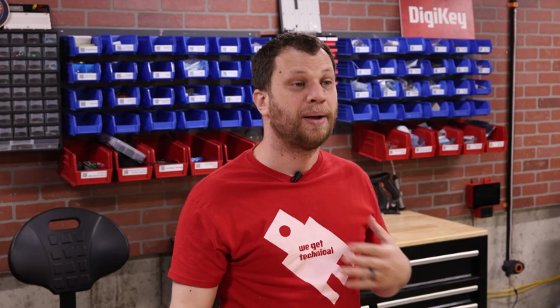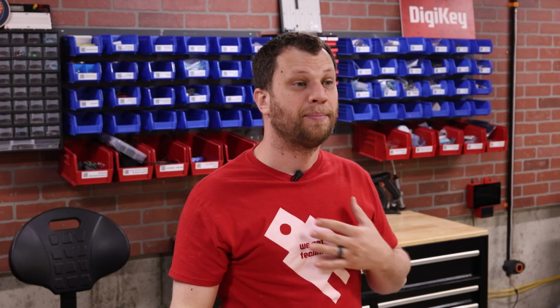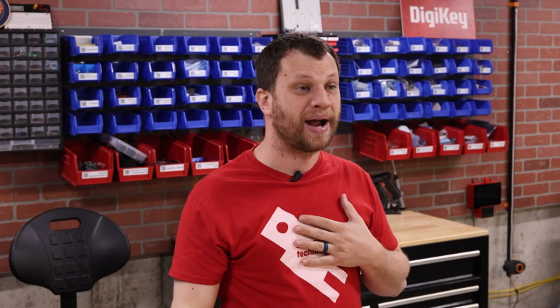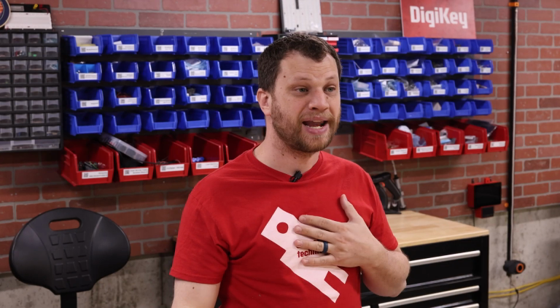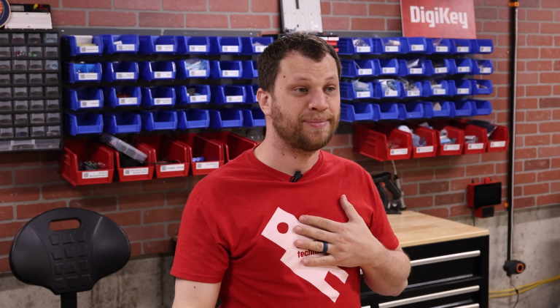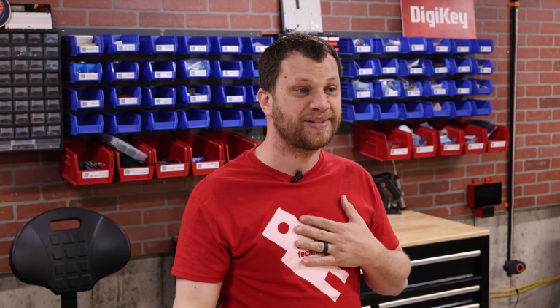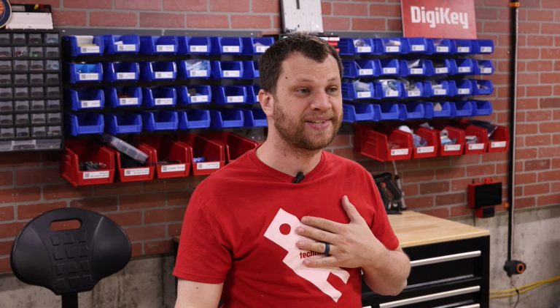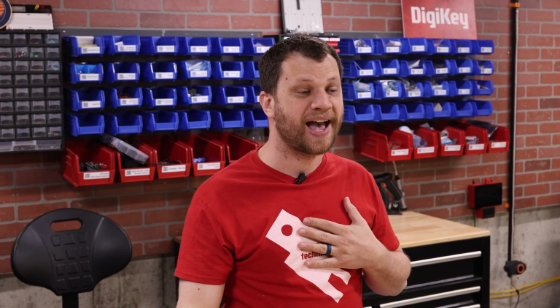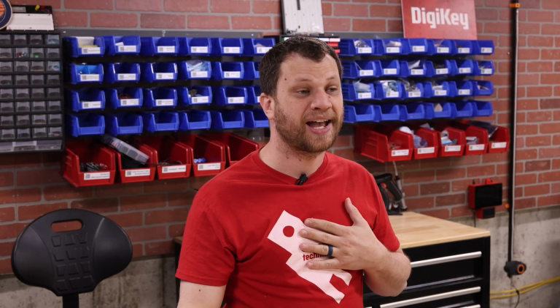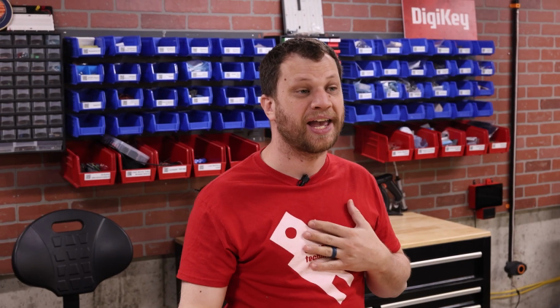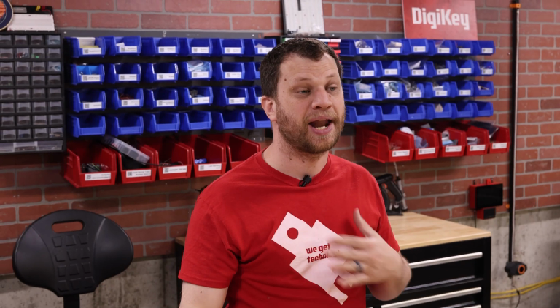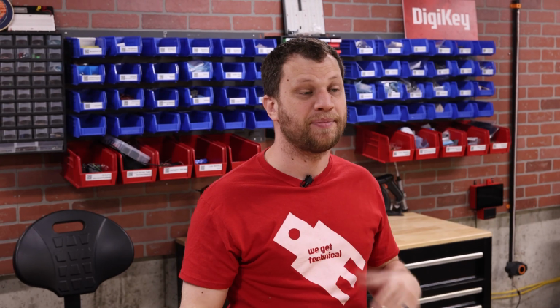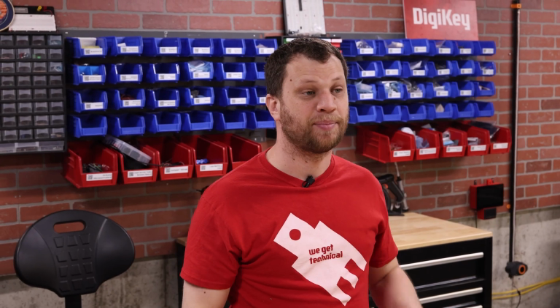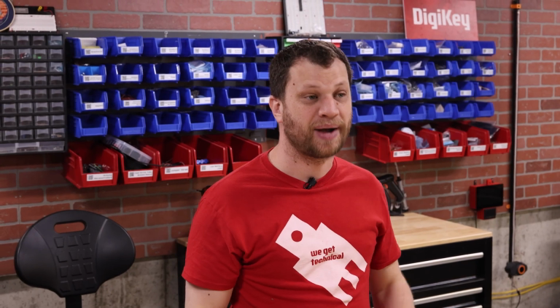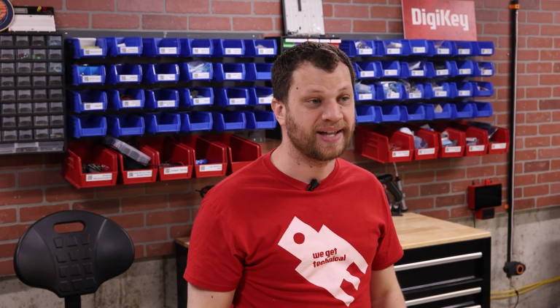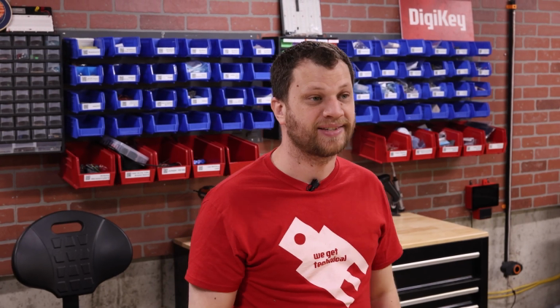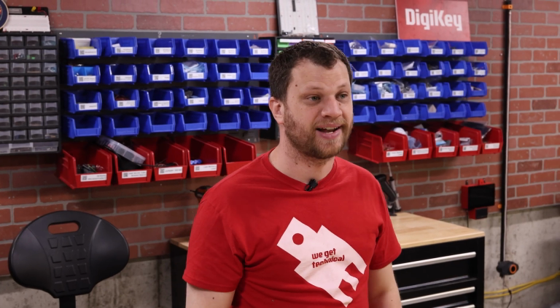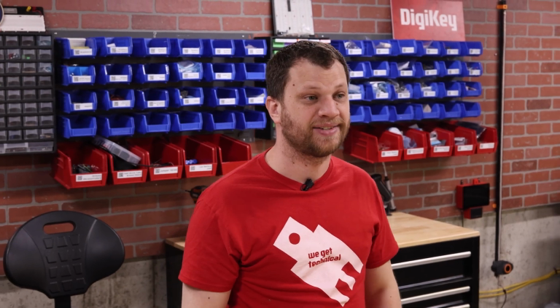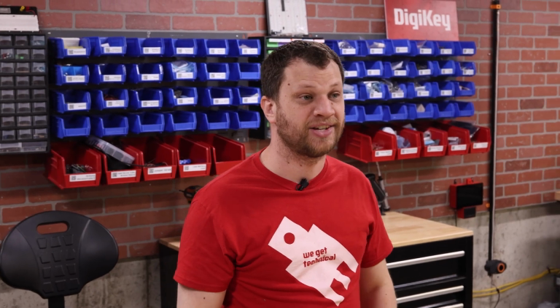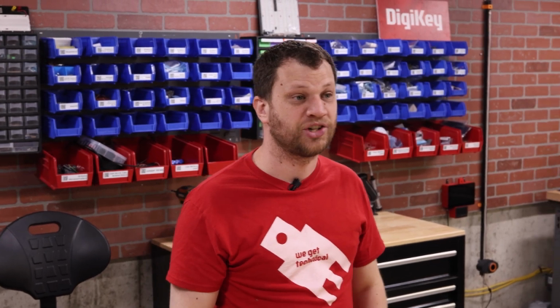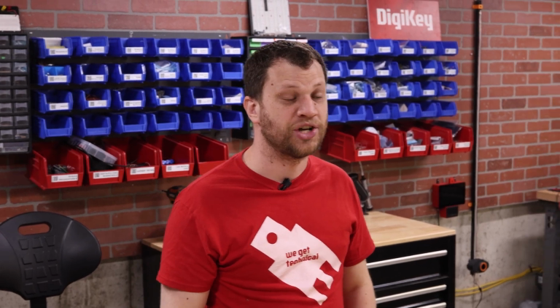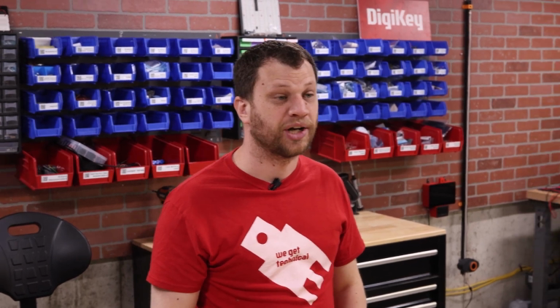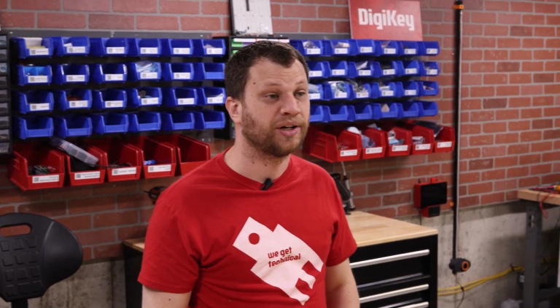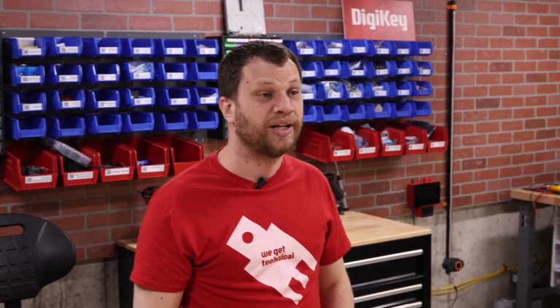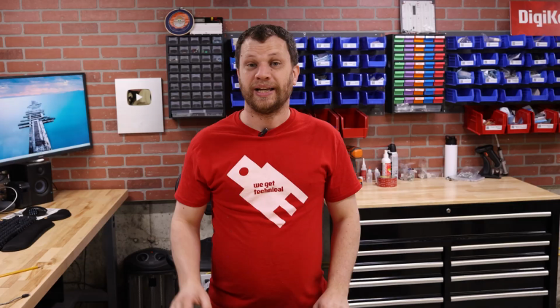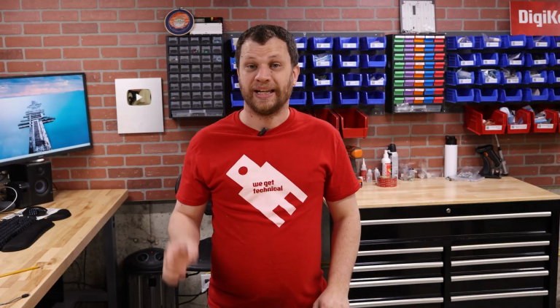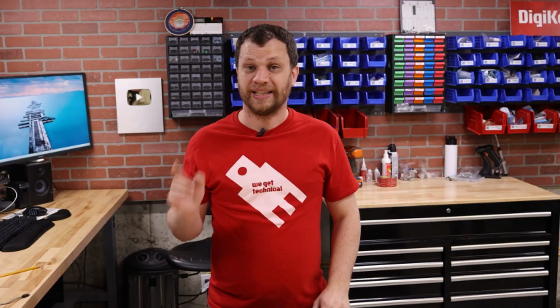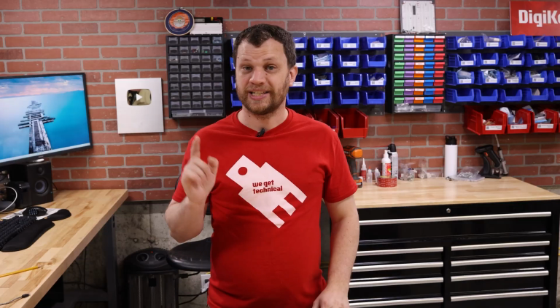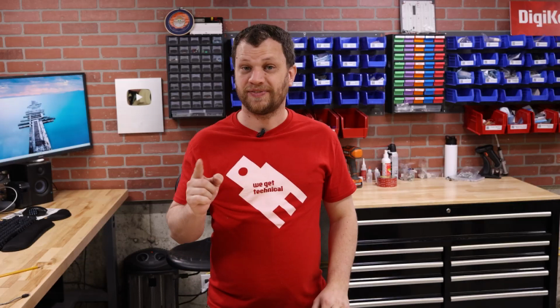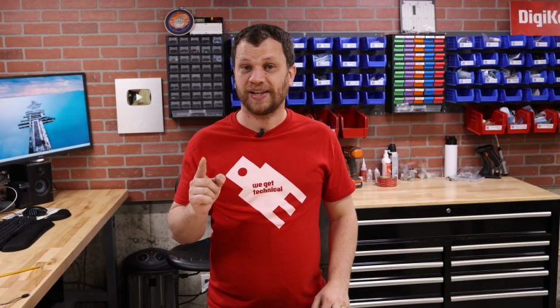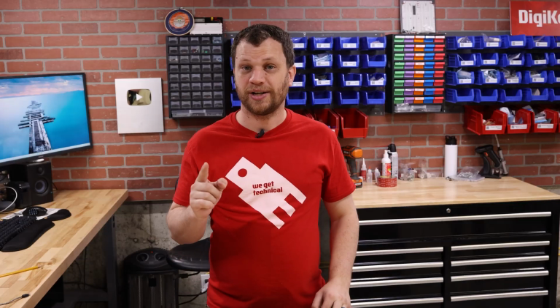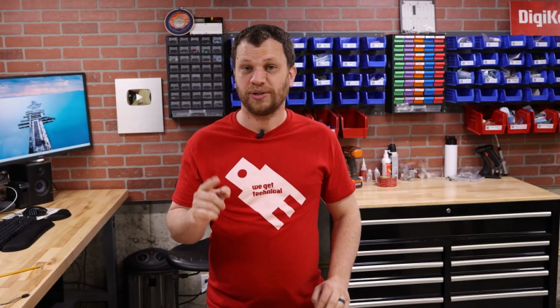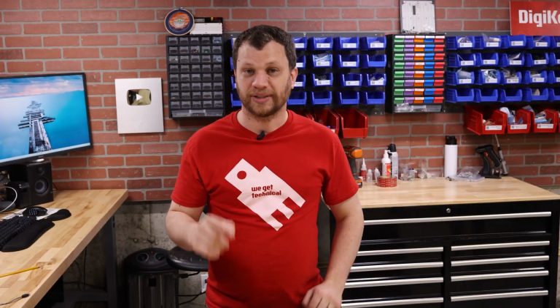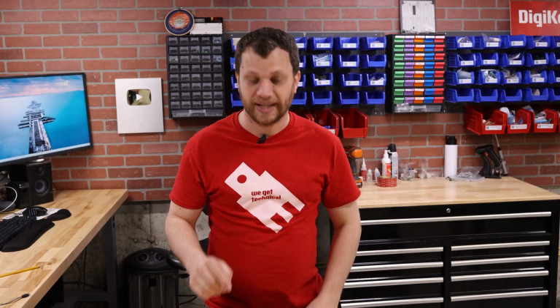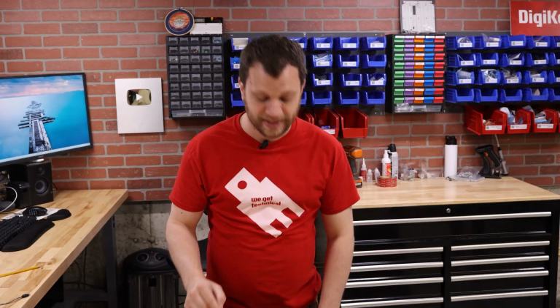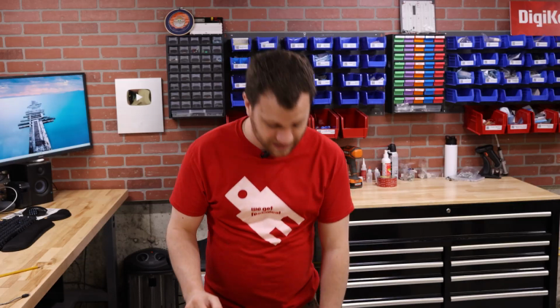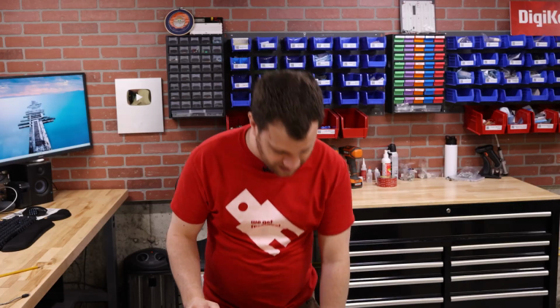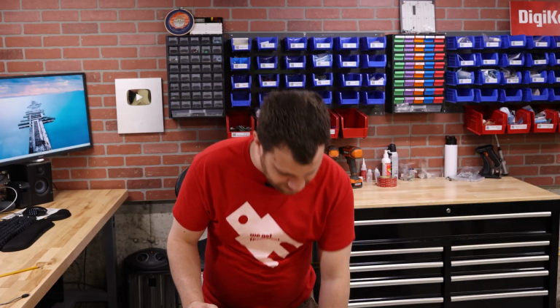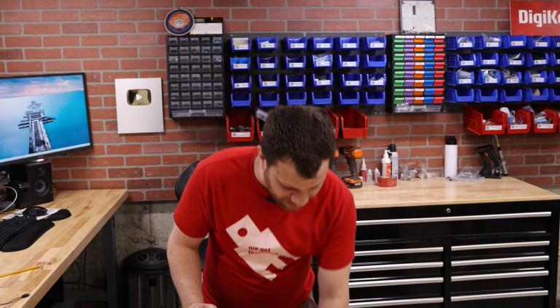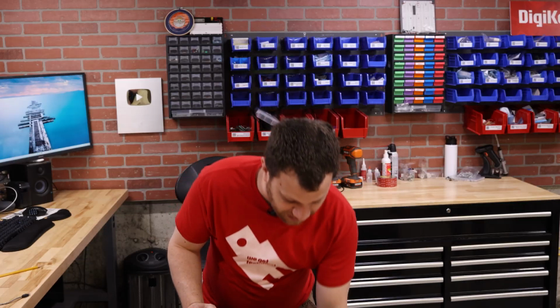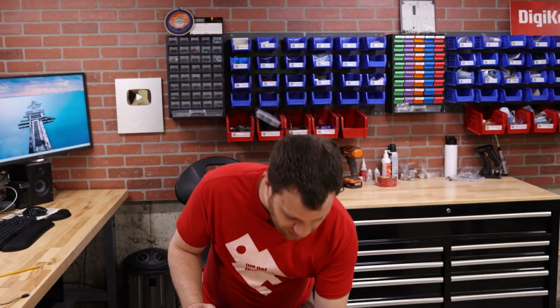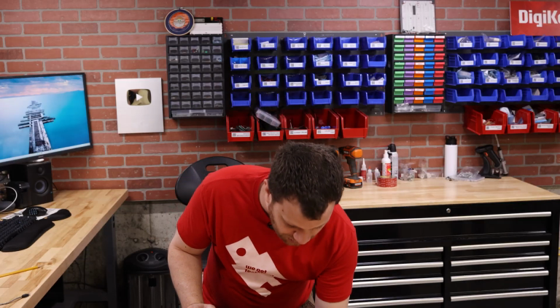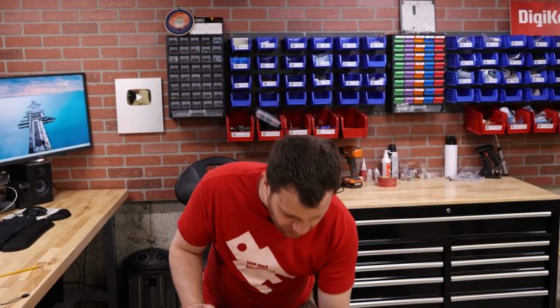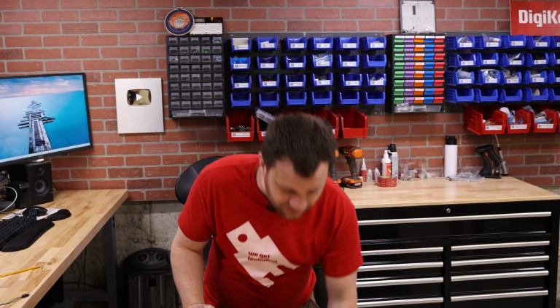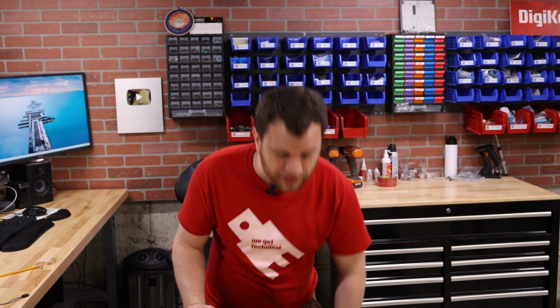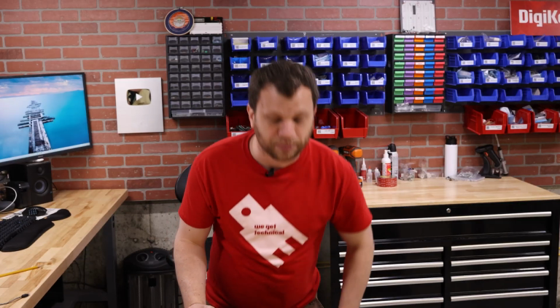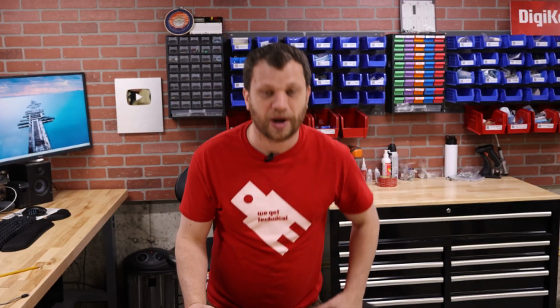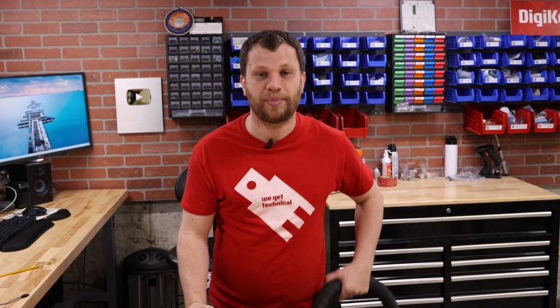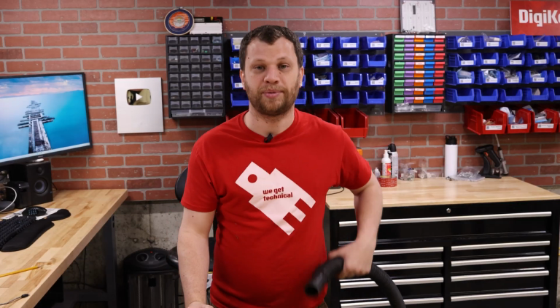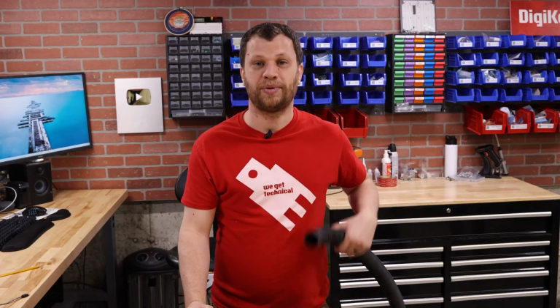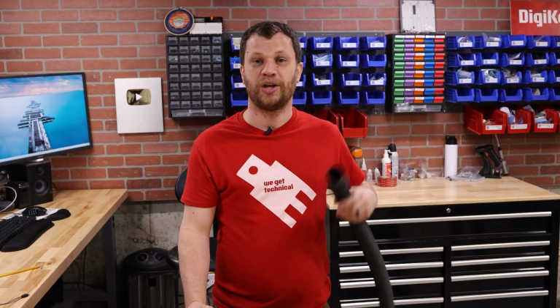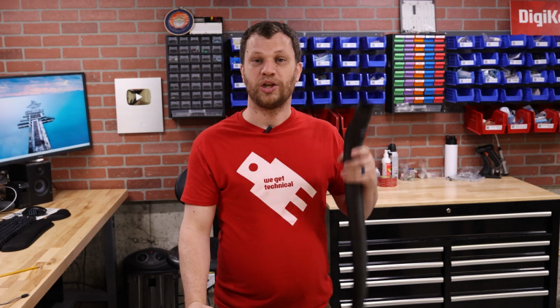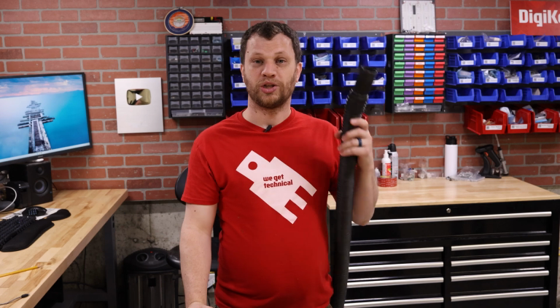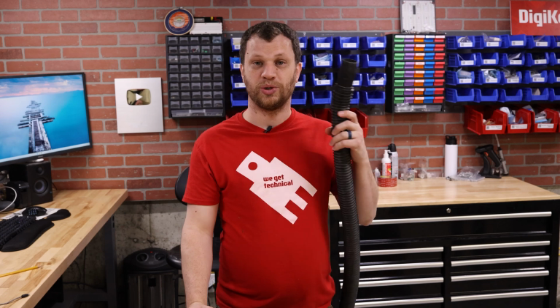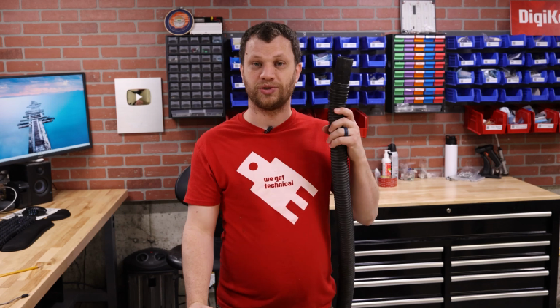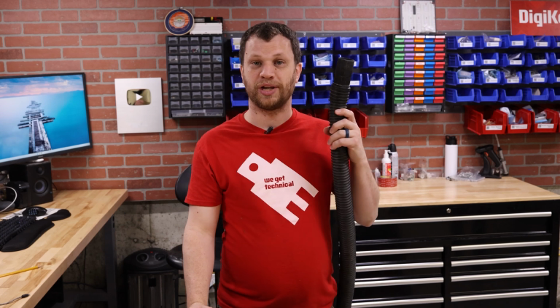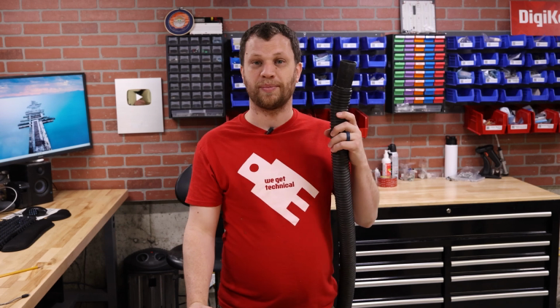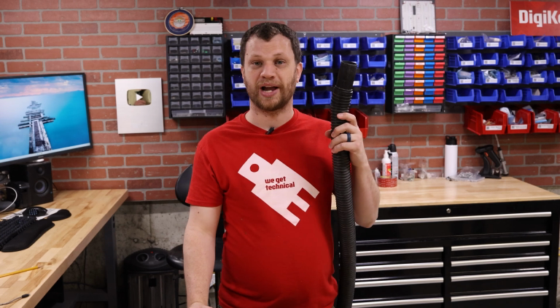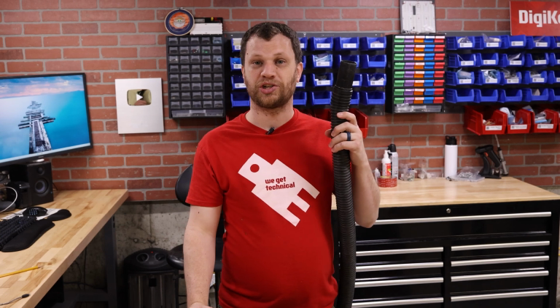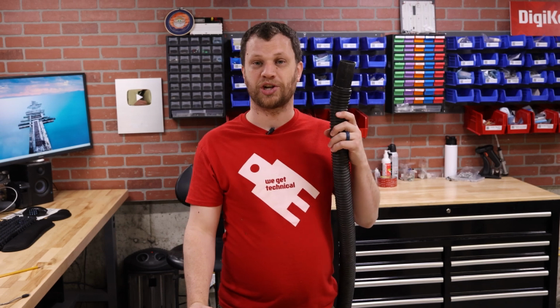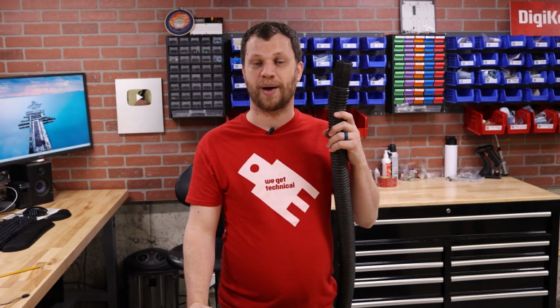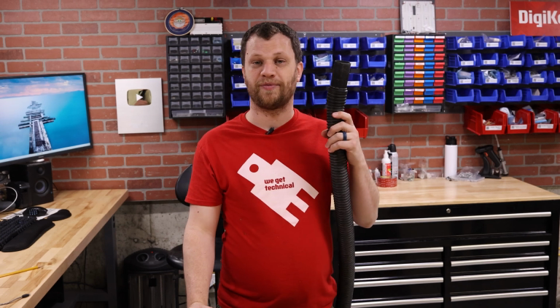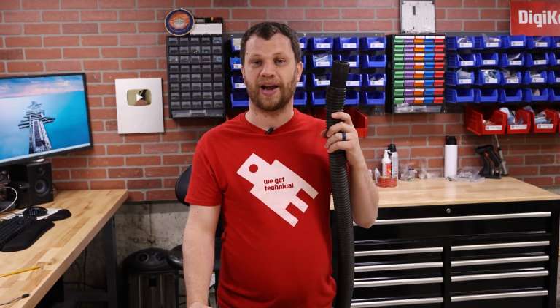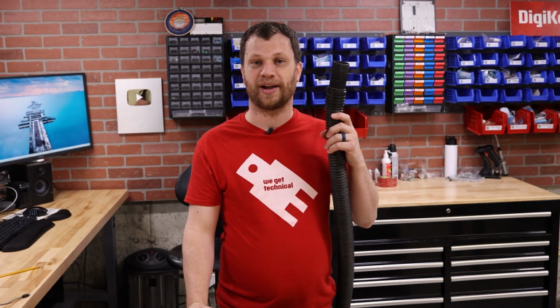My name is Zach and I'm the Bite Size Engineer. In this video, let's see if I can solve this problem using my shop vac.